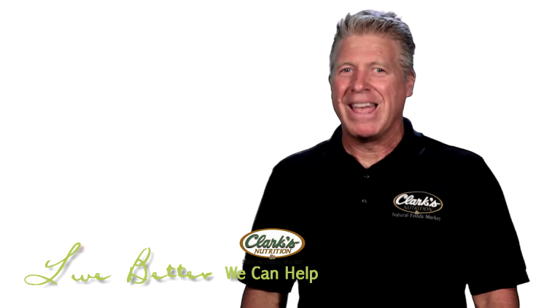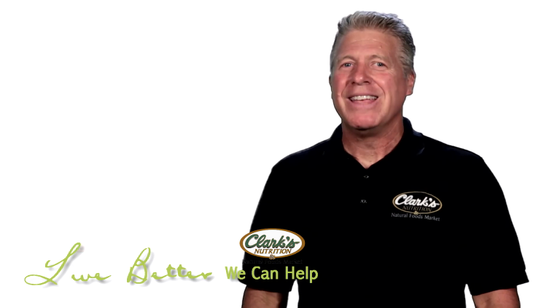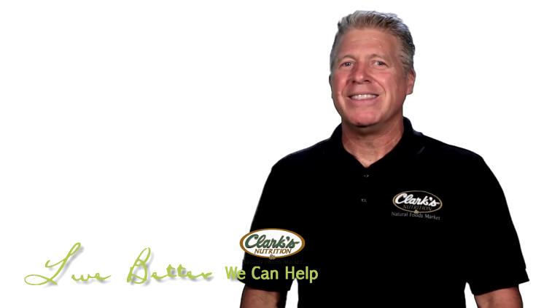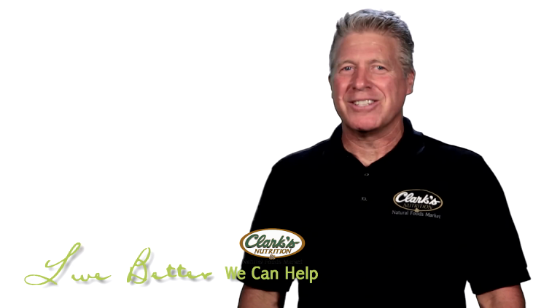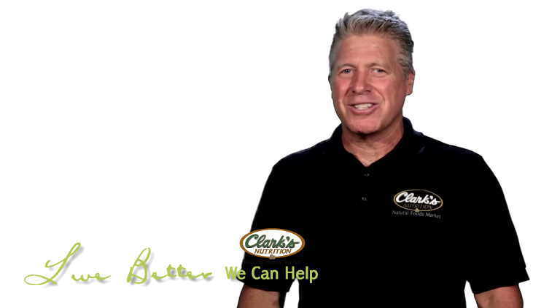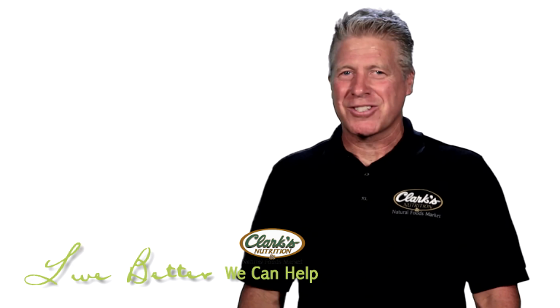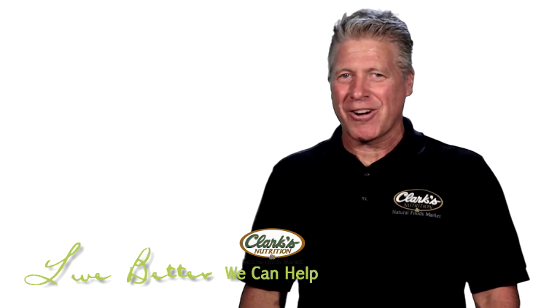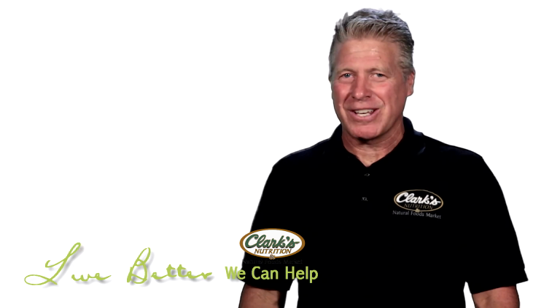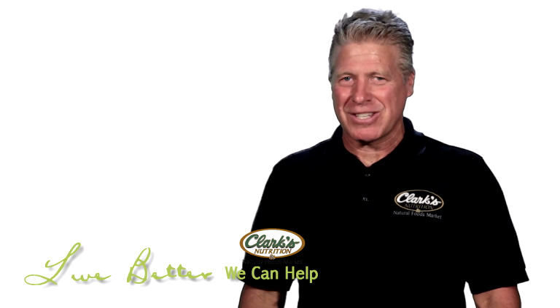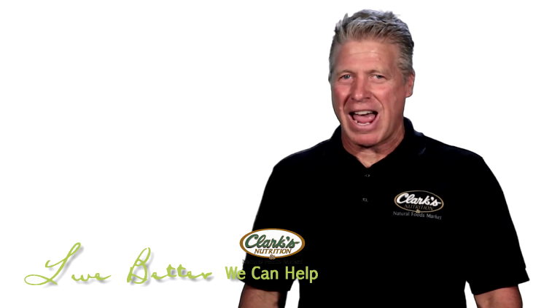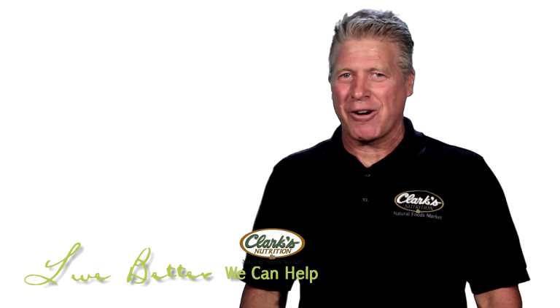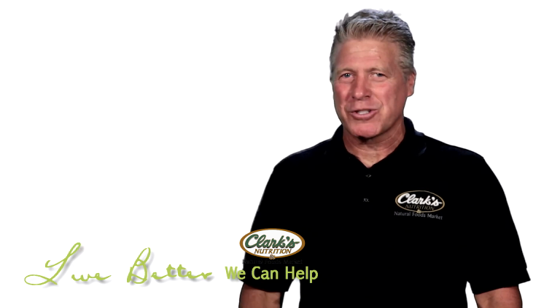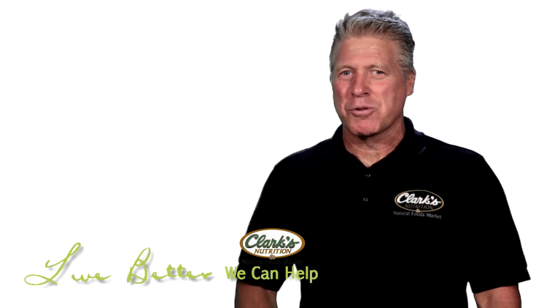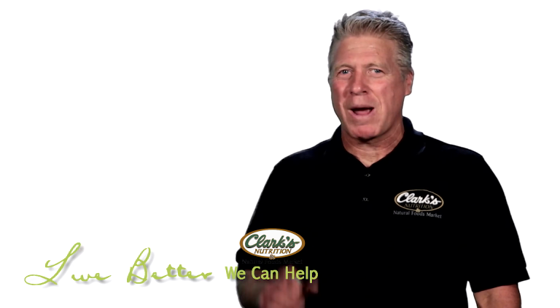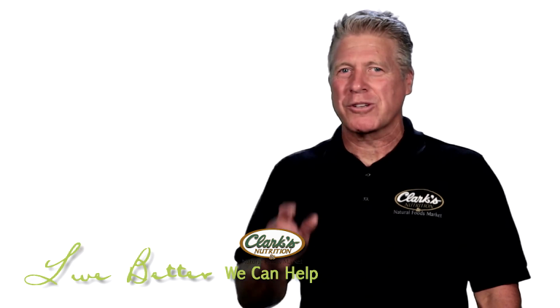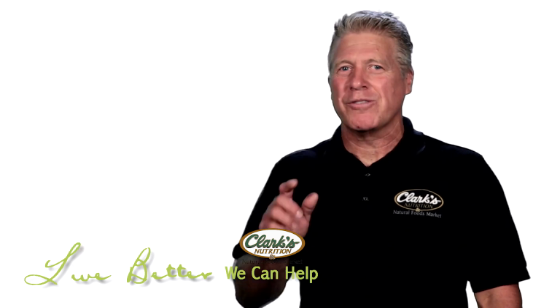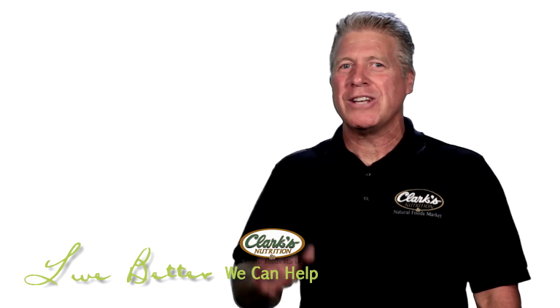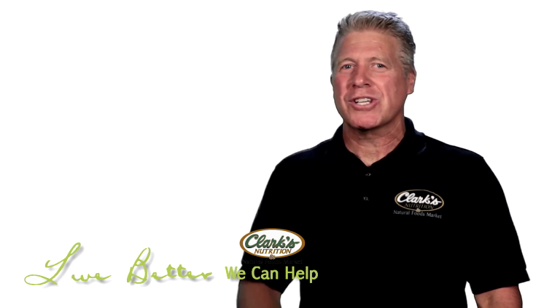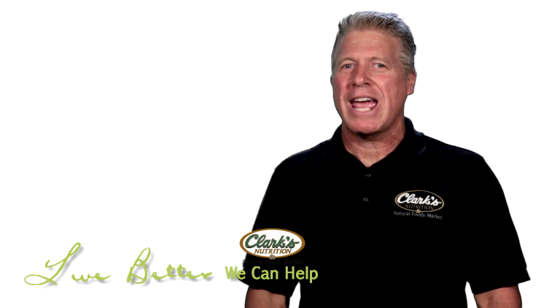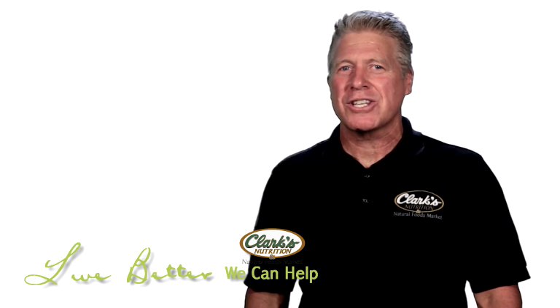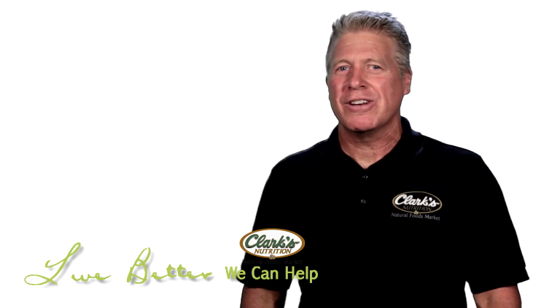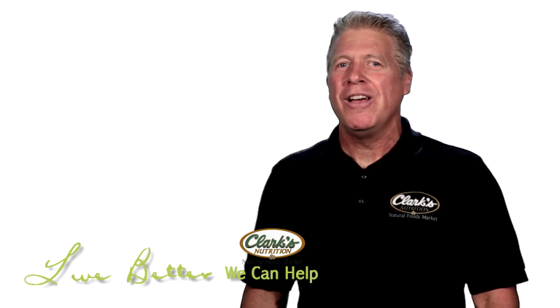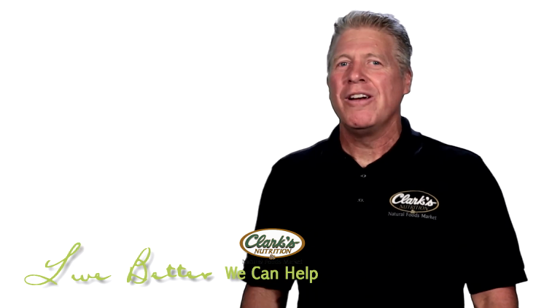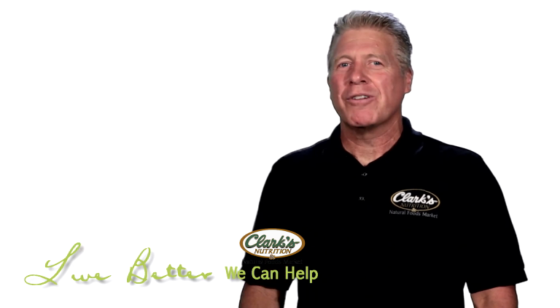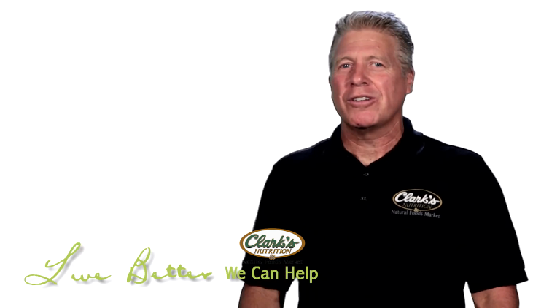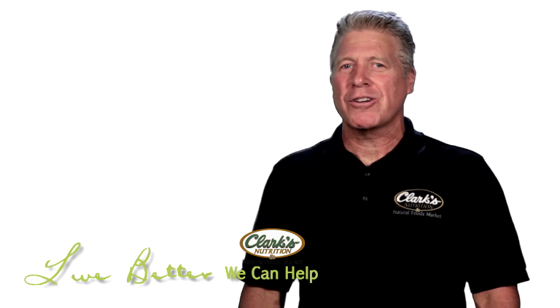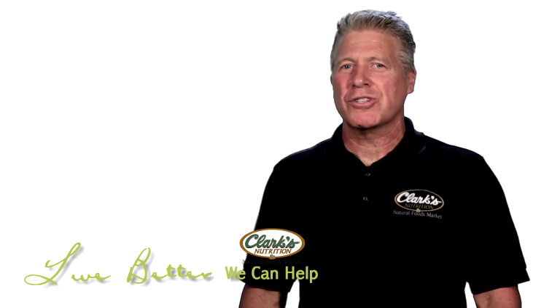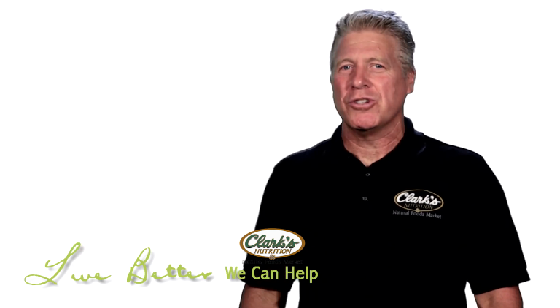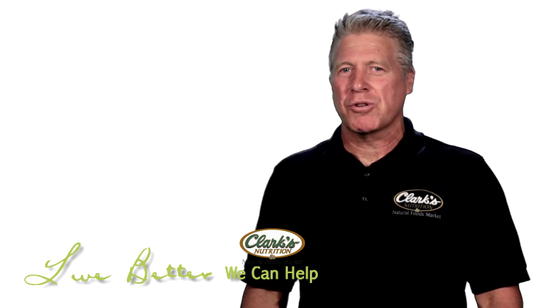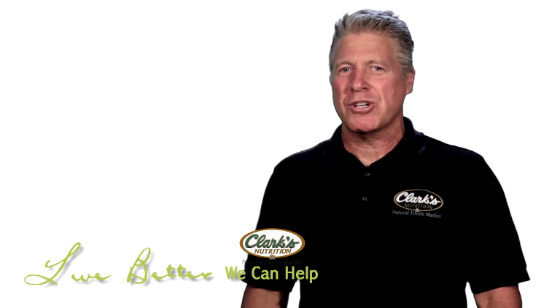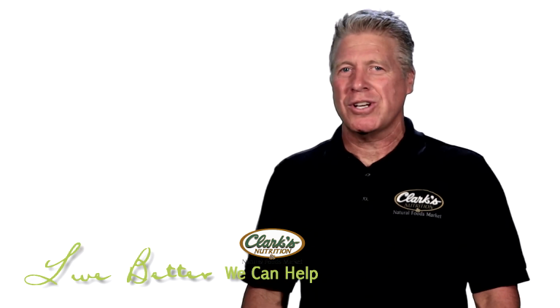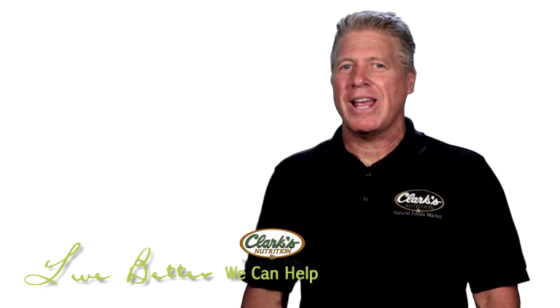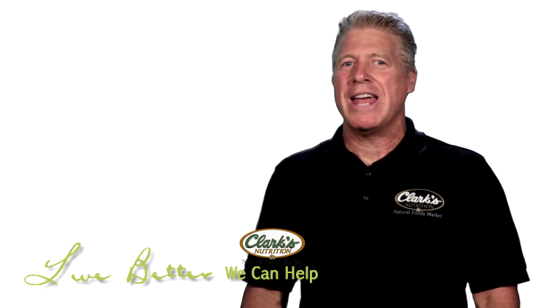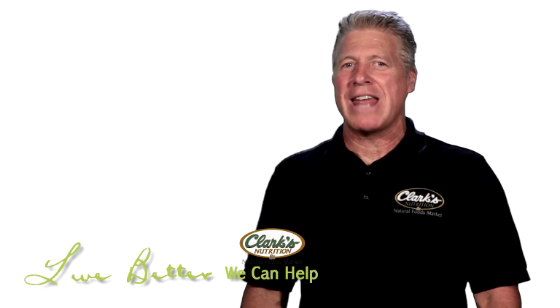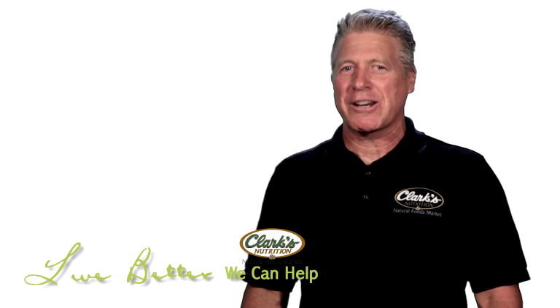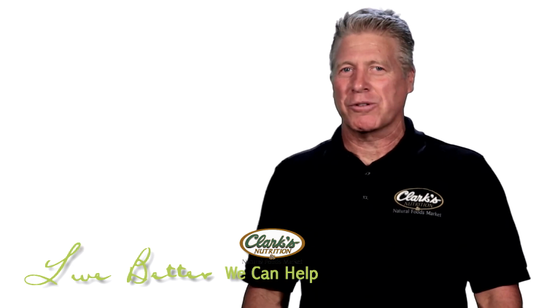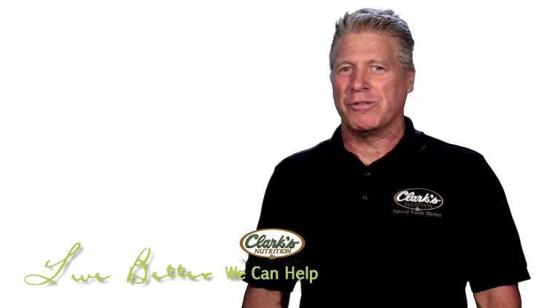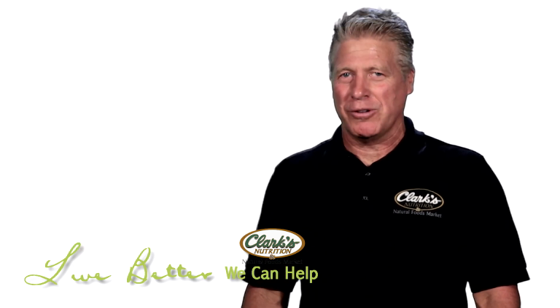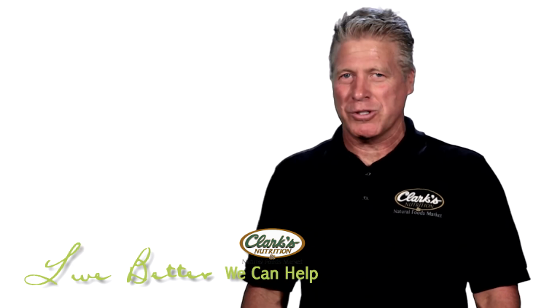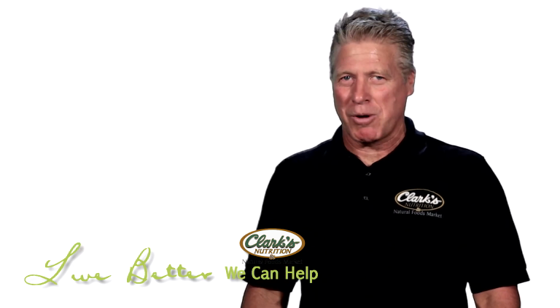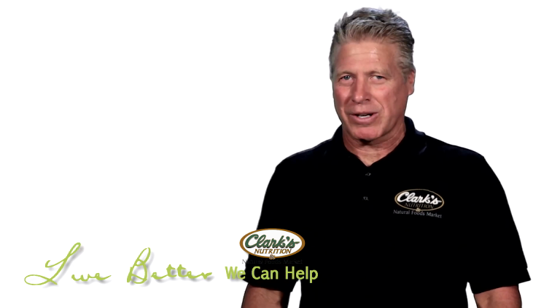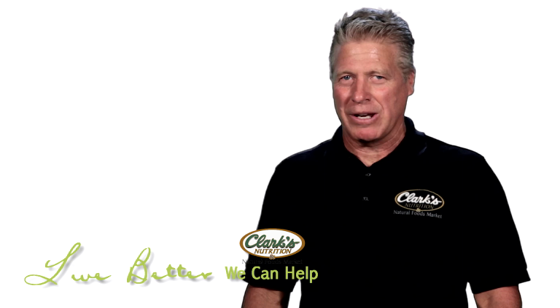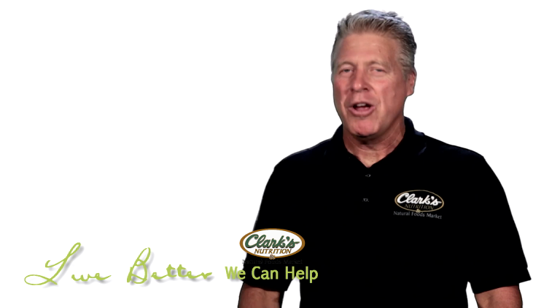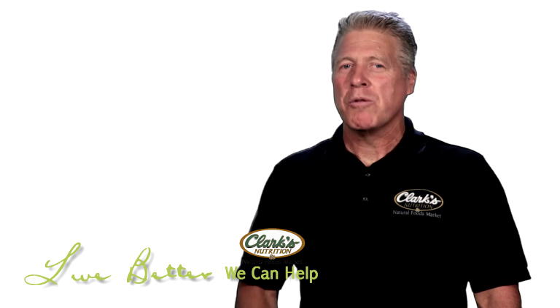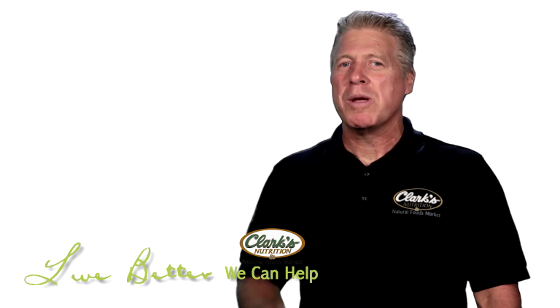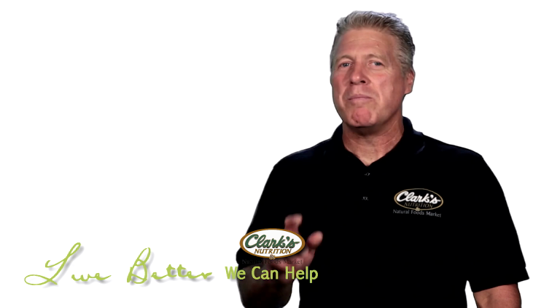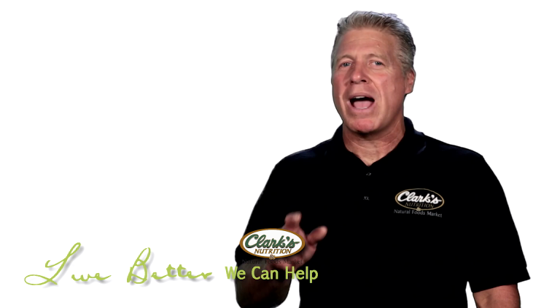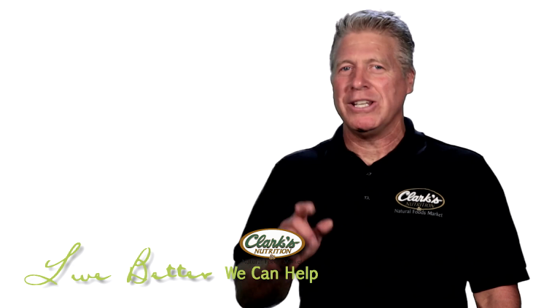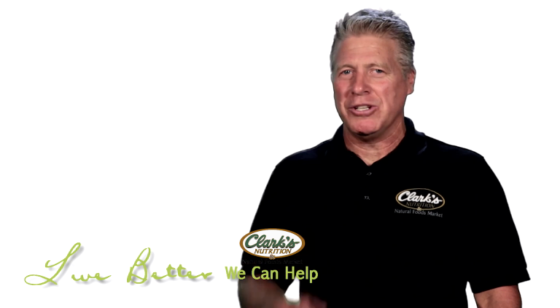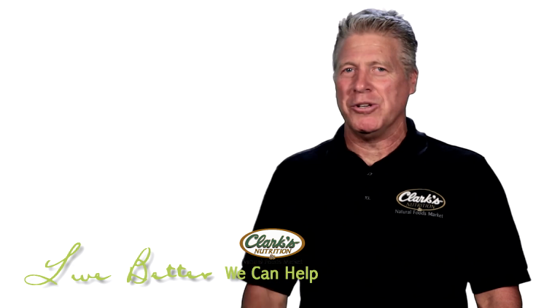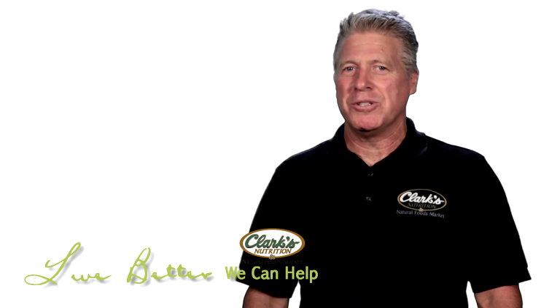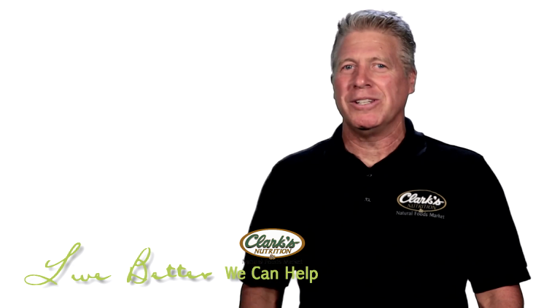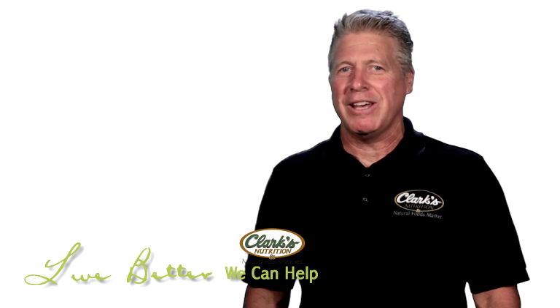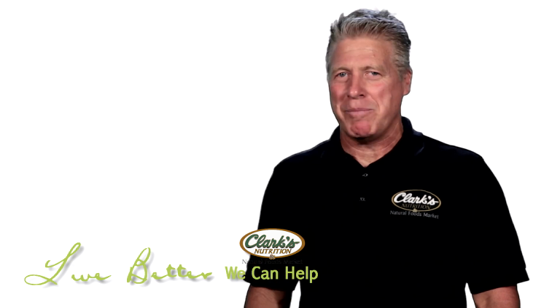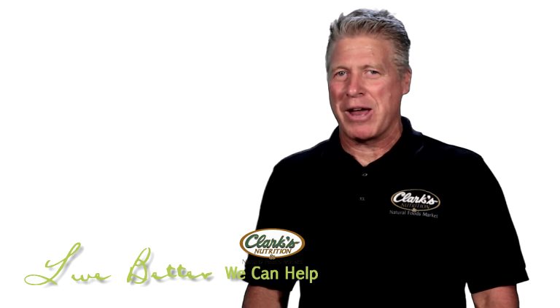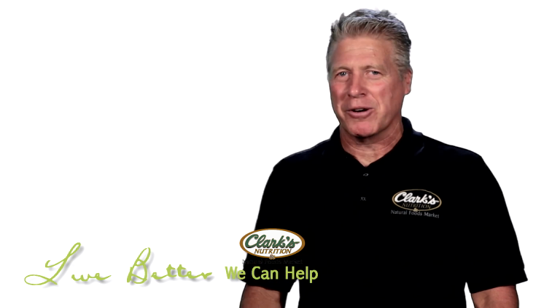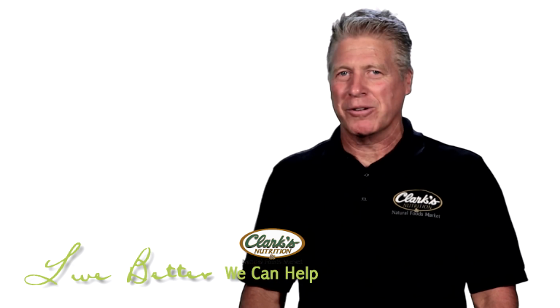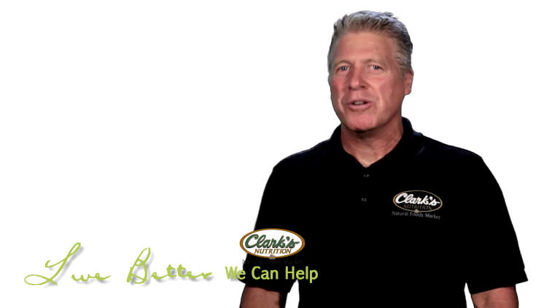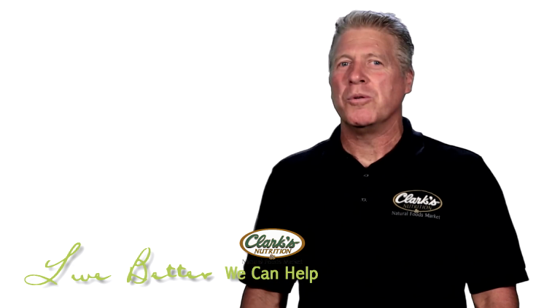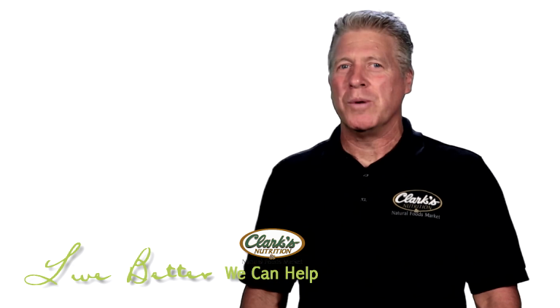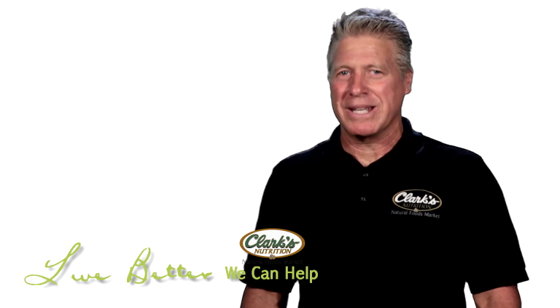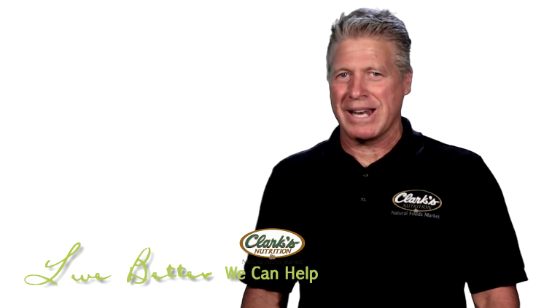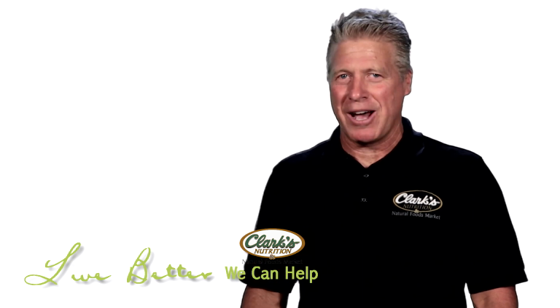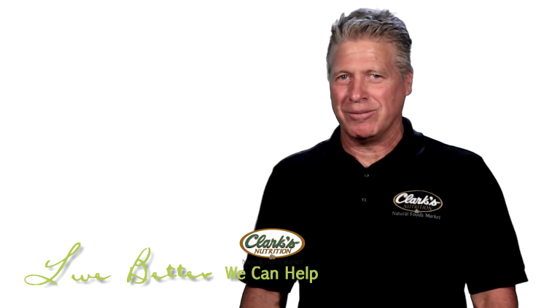This is Starkey Sowers, Director of Education for Clark's Nutrition and Natural Foods Market, reminding you to live better — we can help.